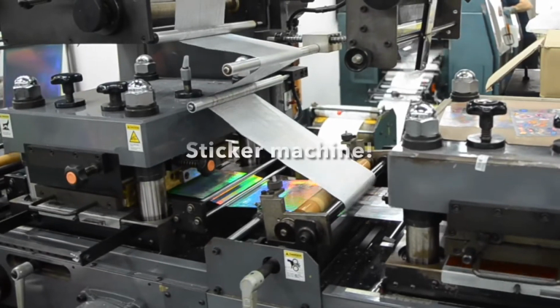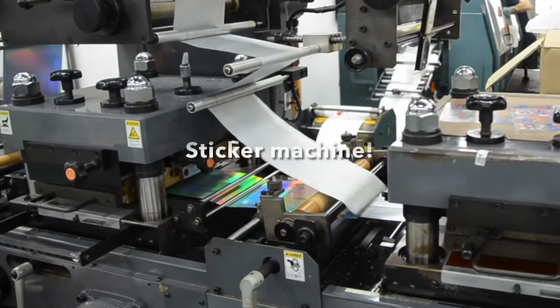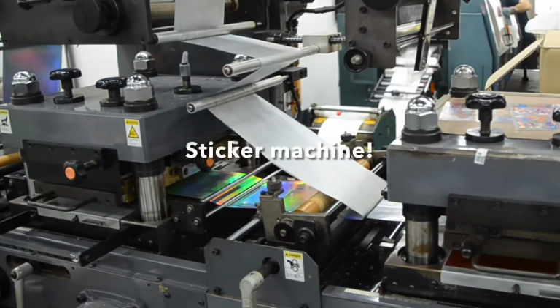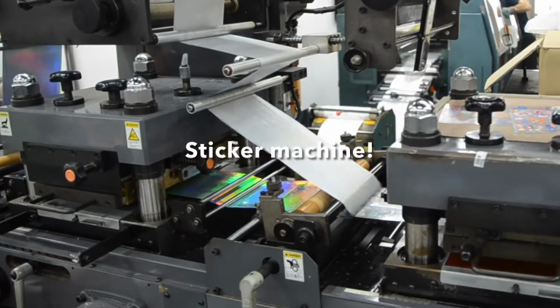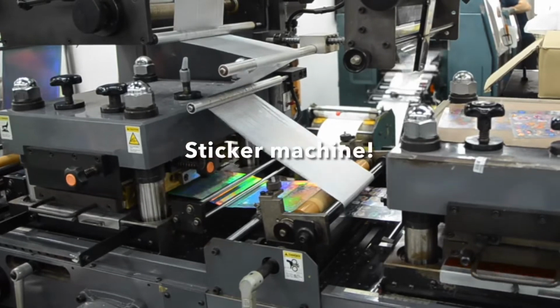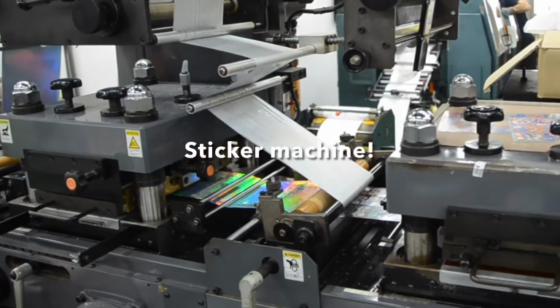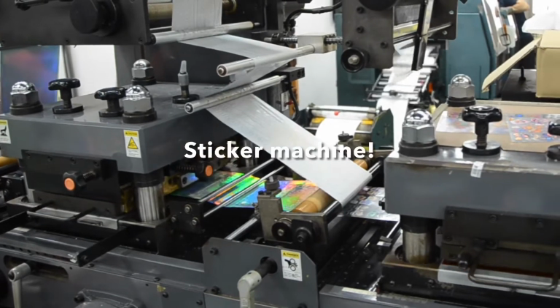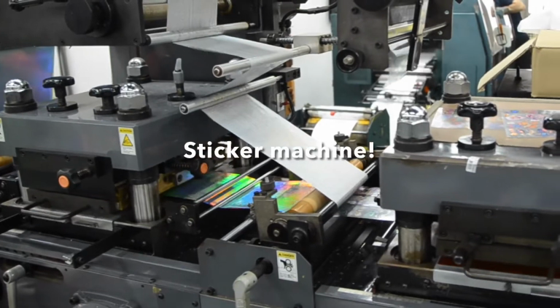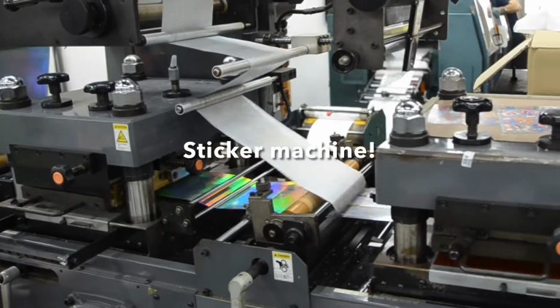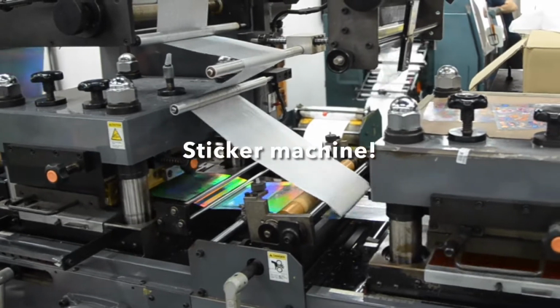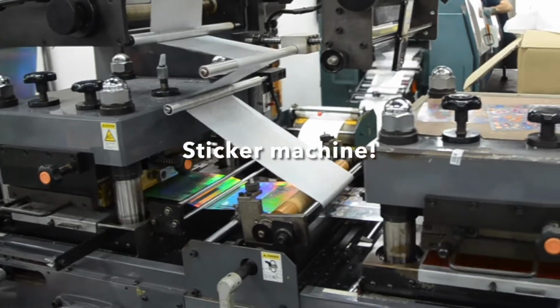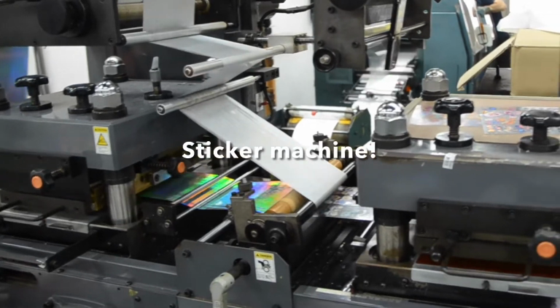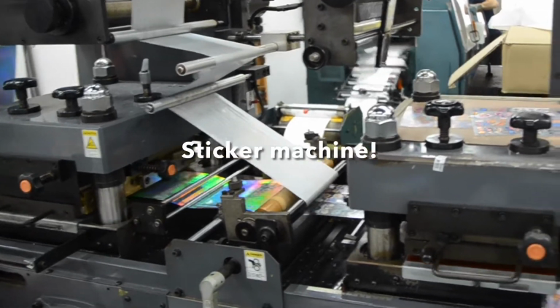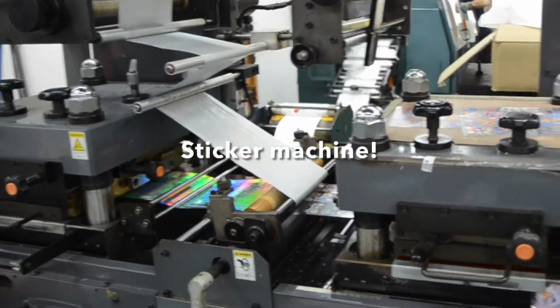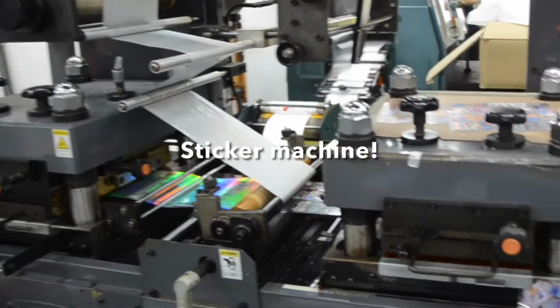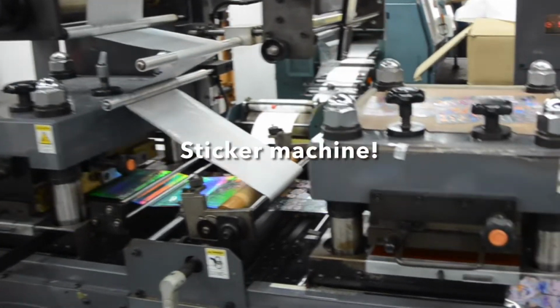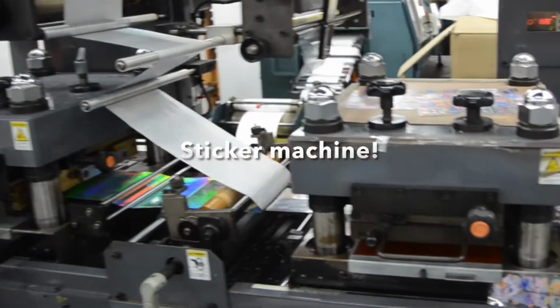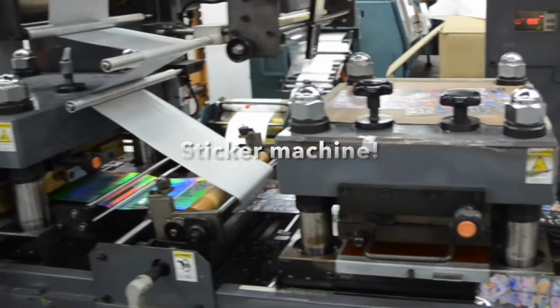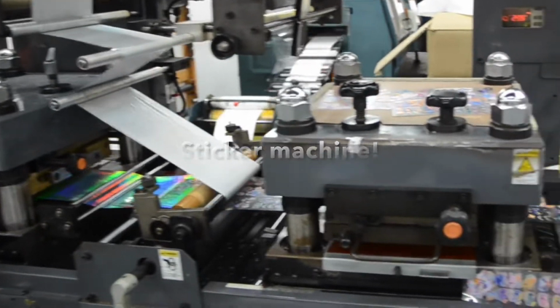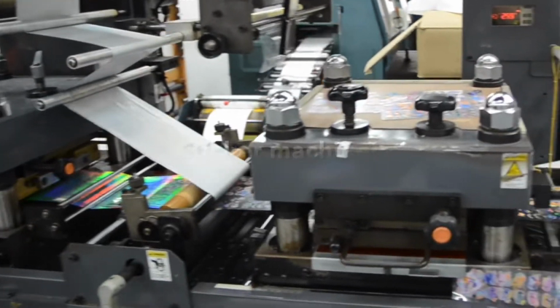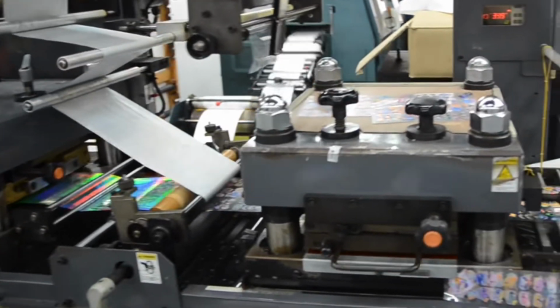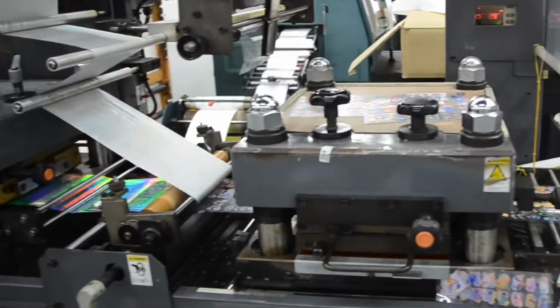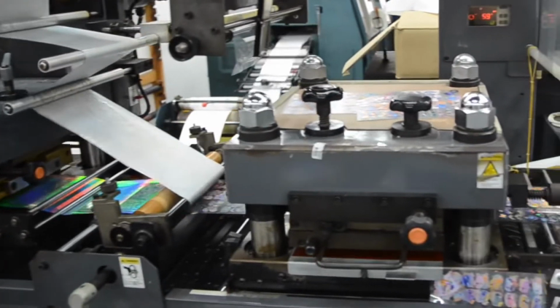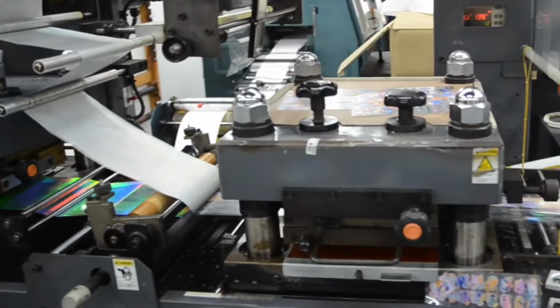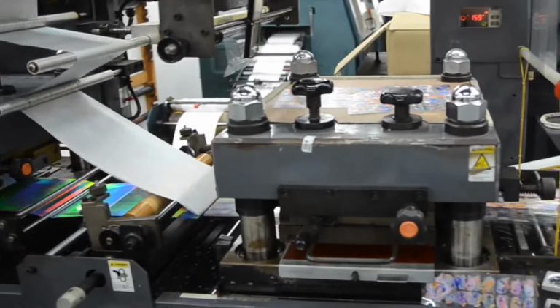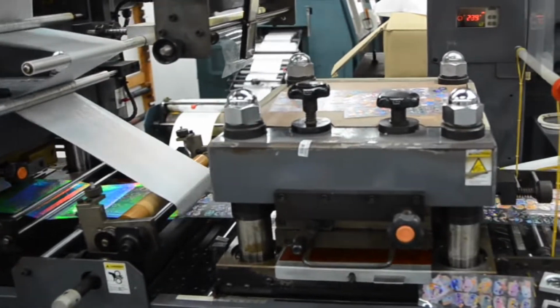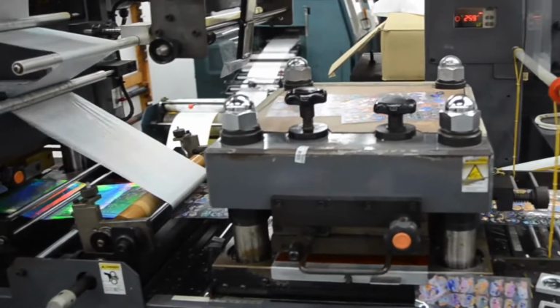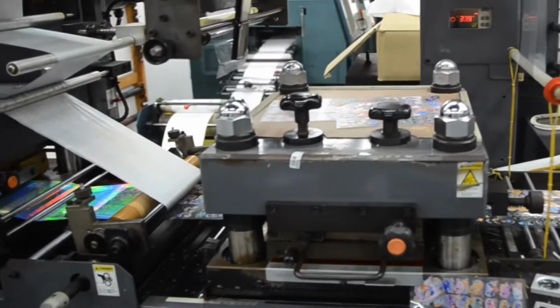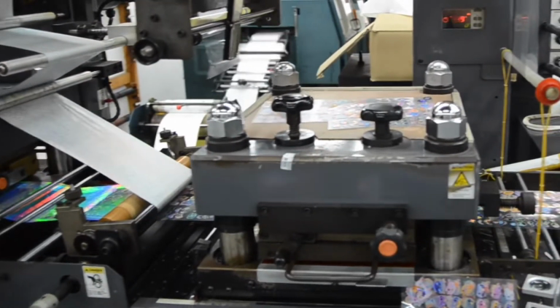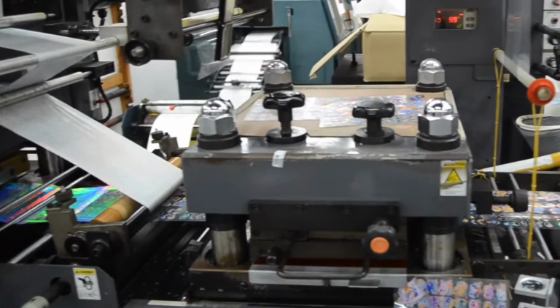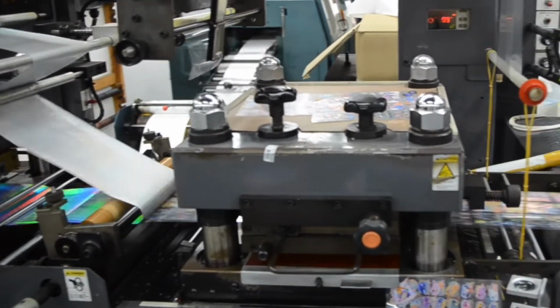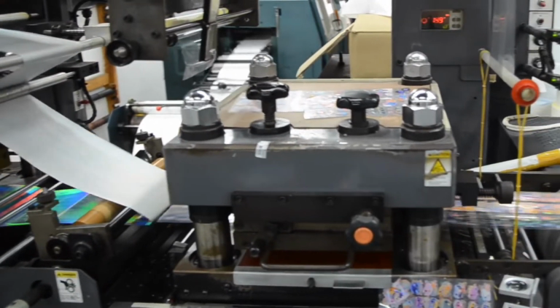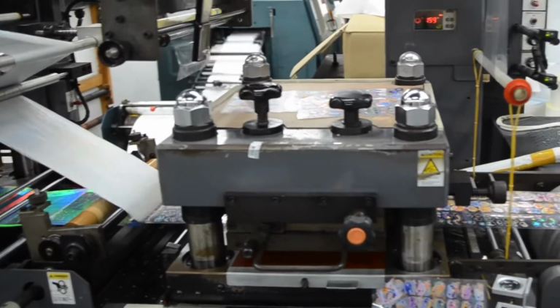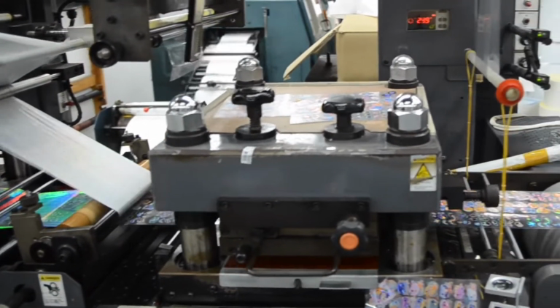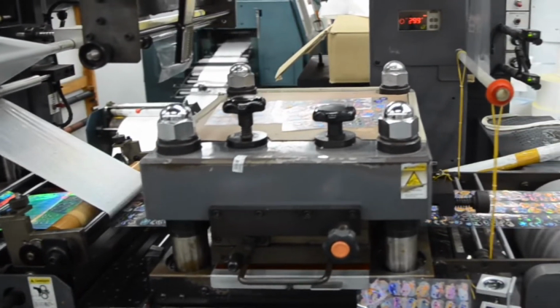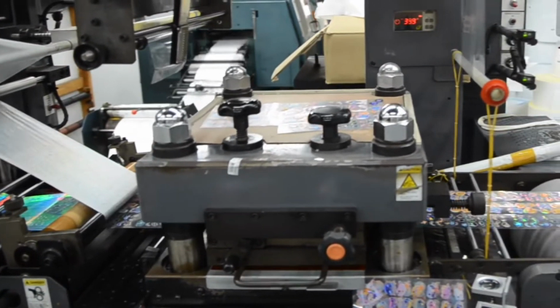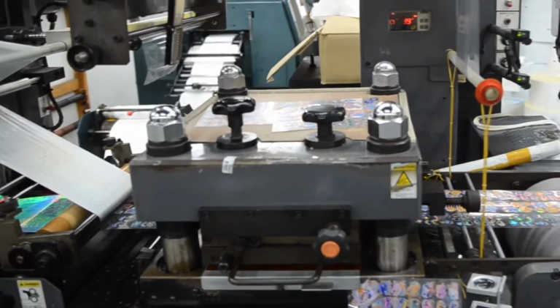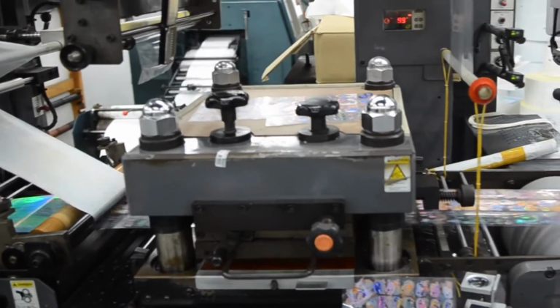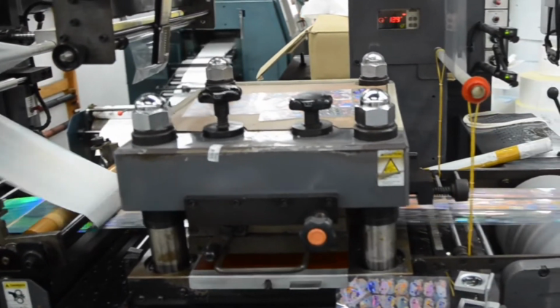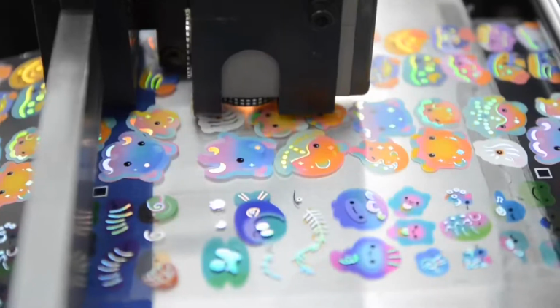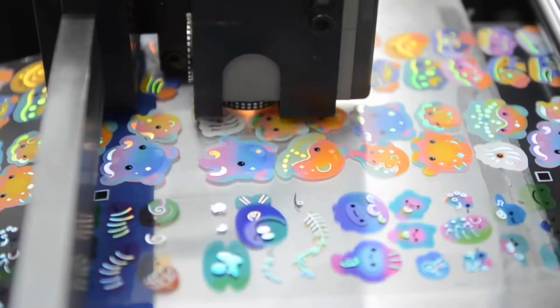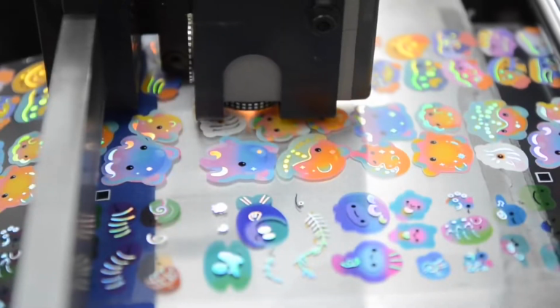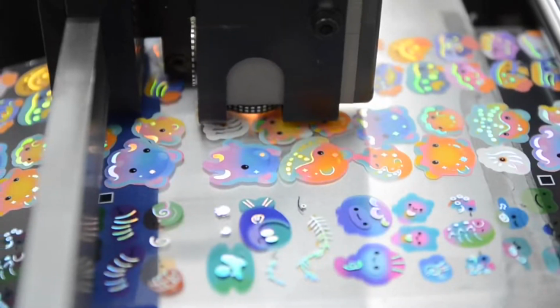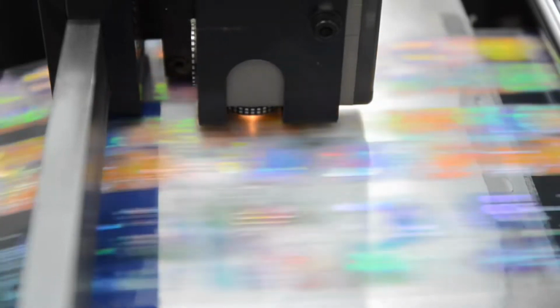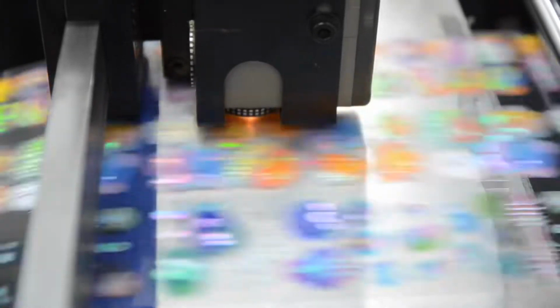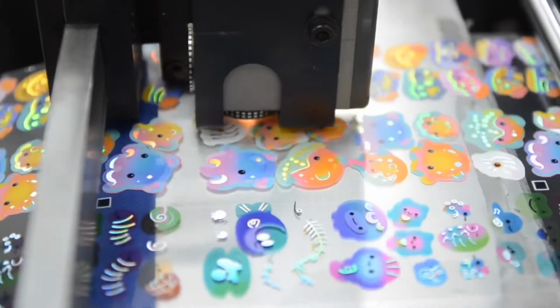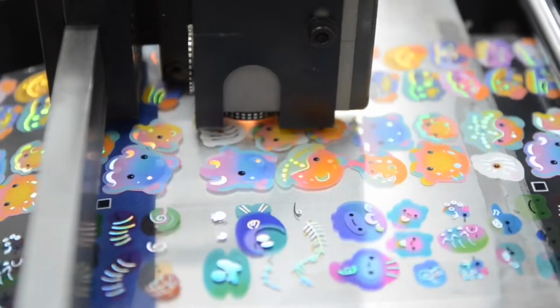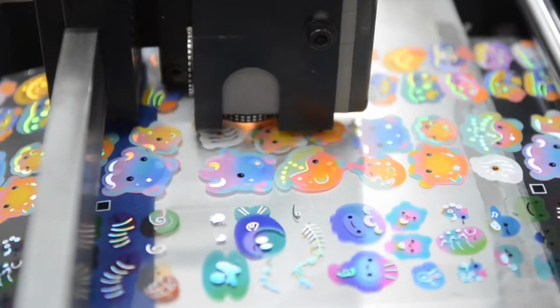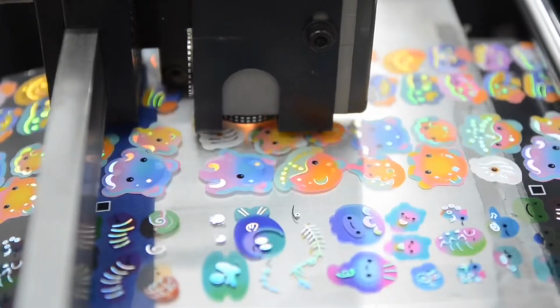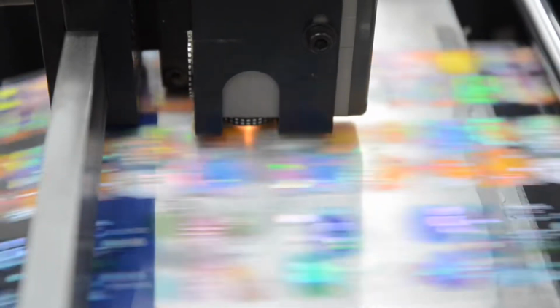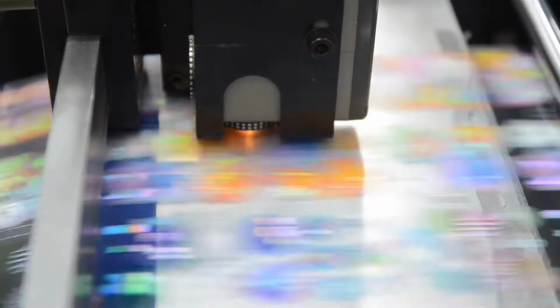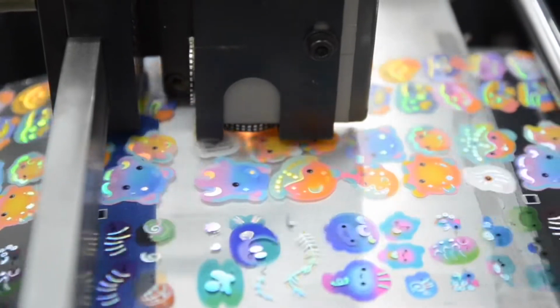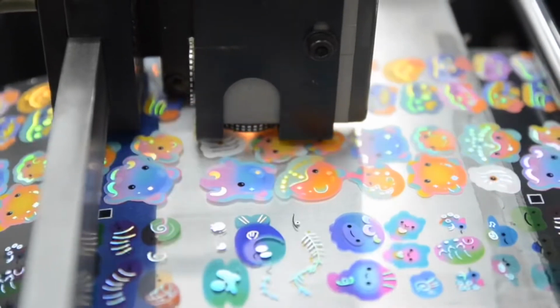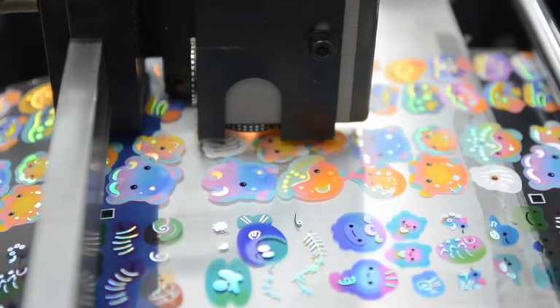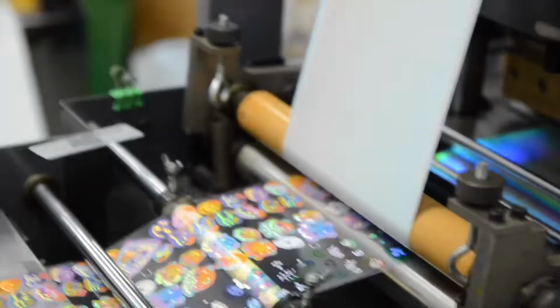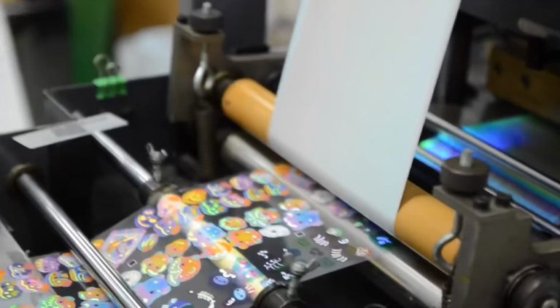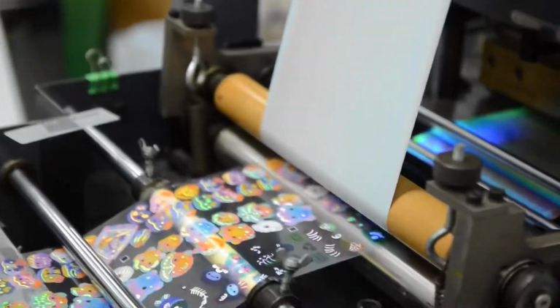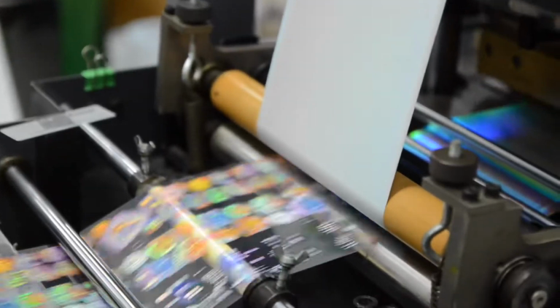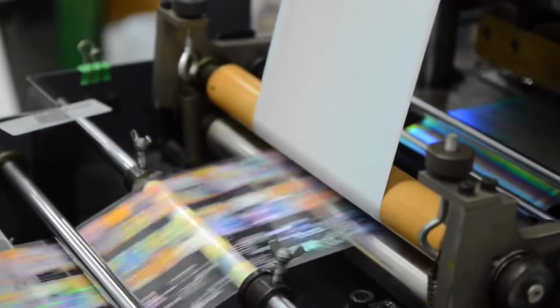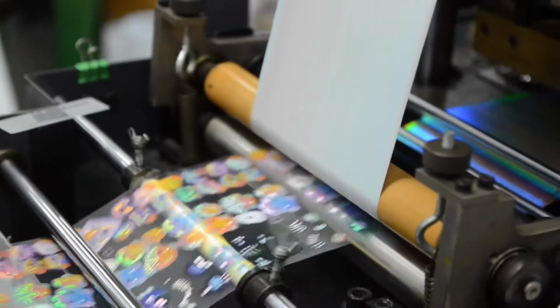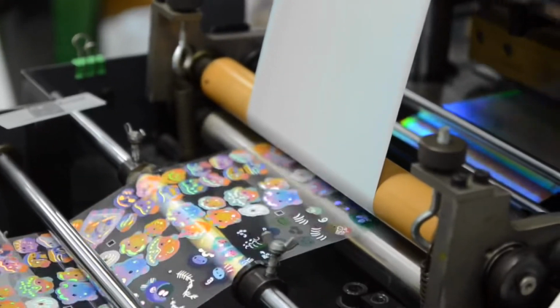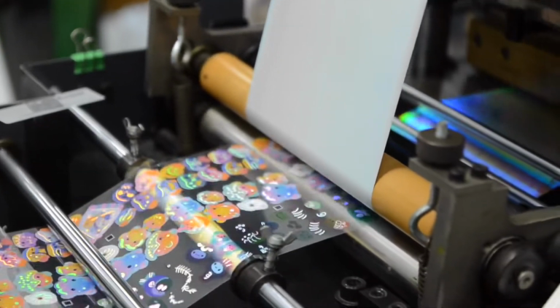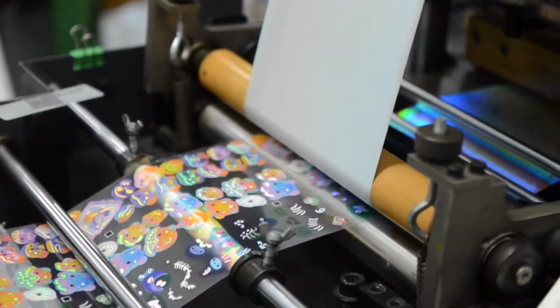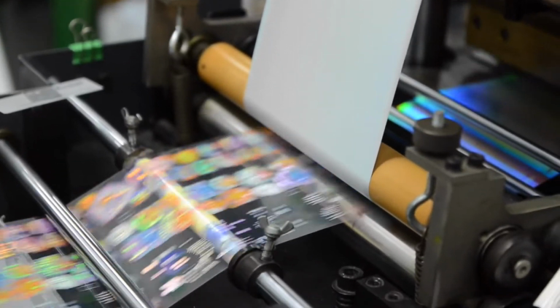So, this is a sticker machine. Look at this — EJRO!